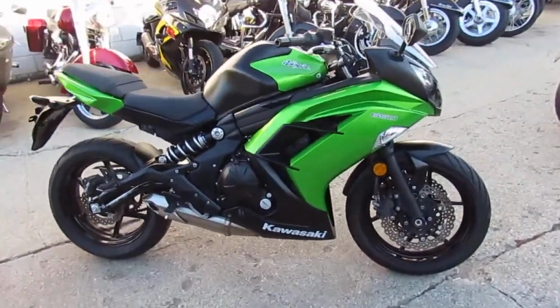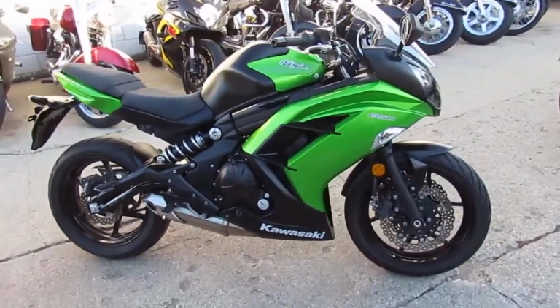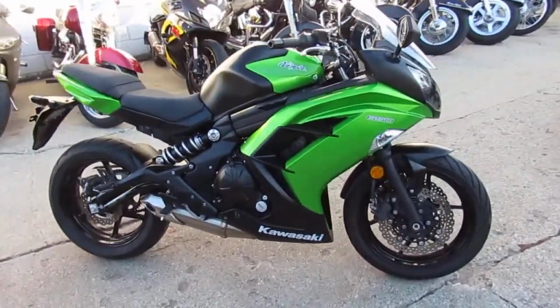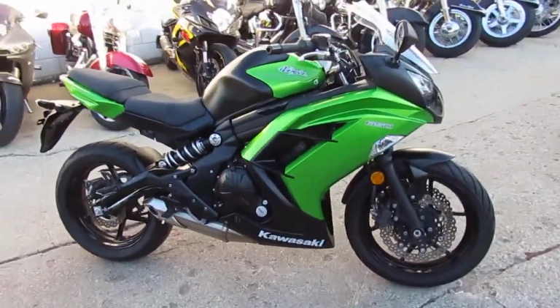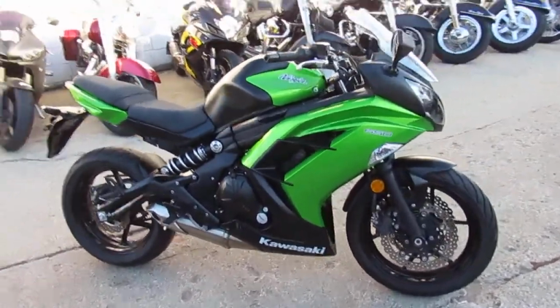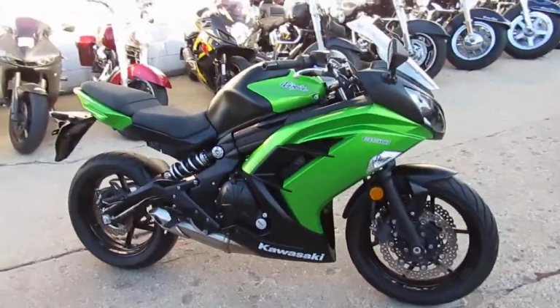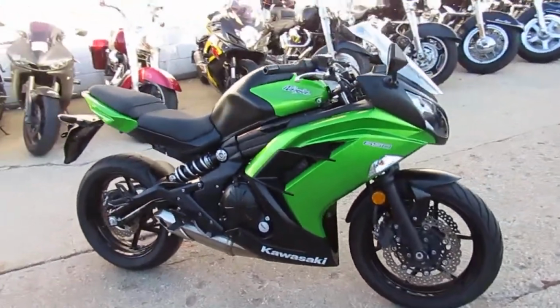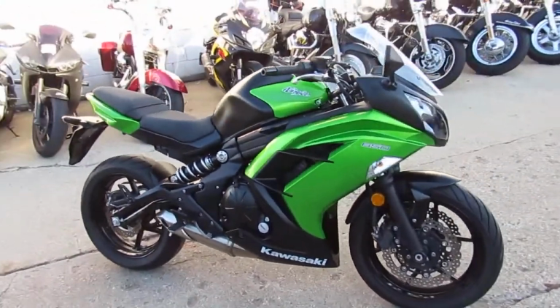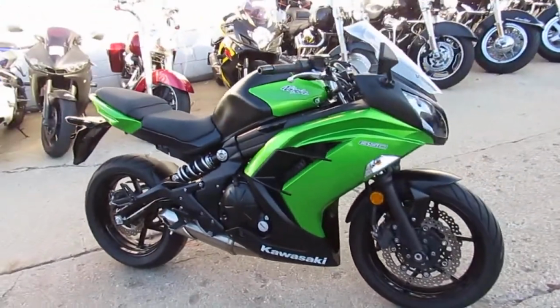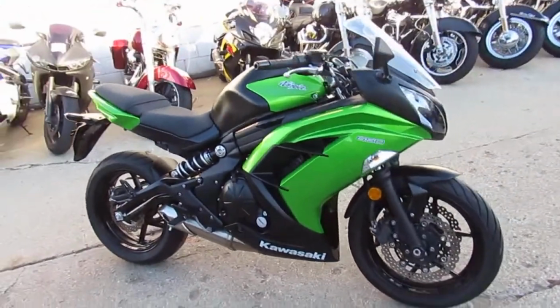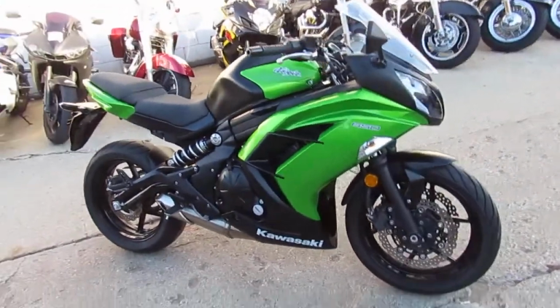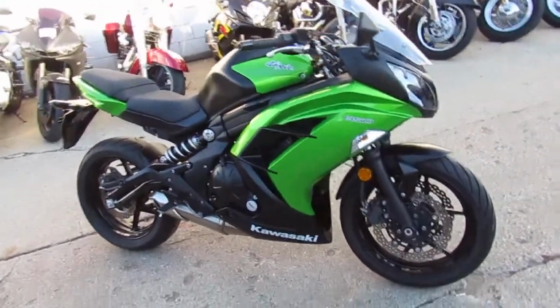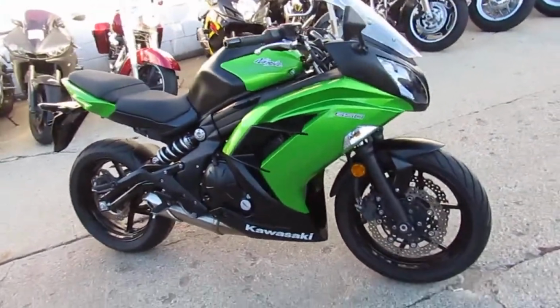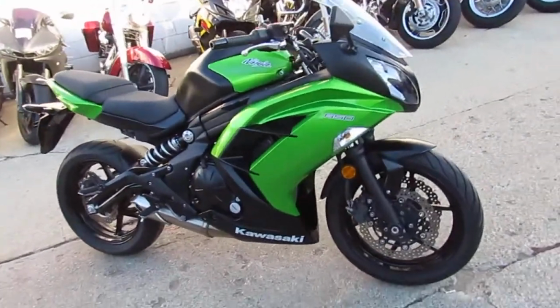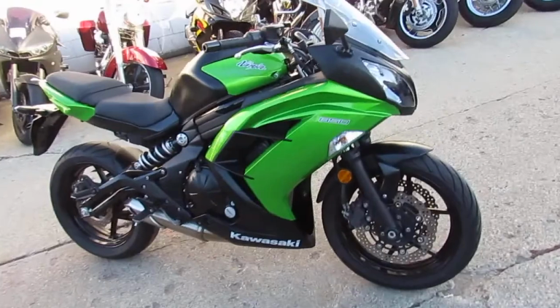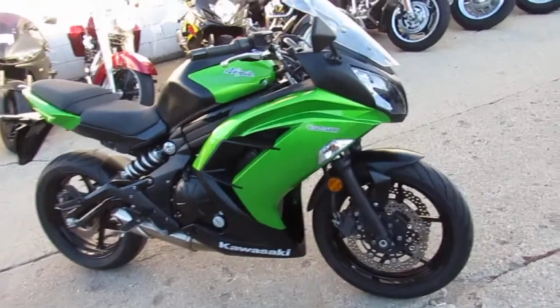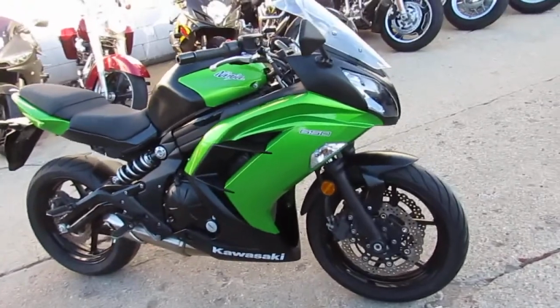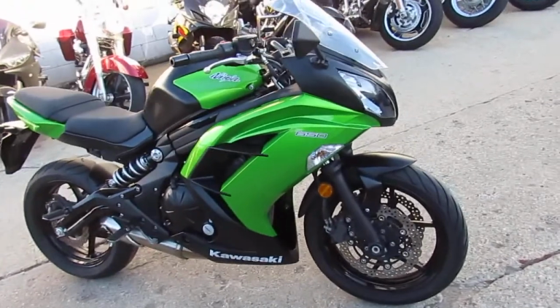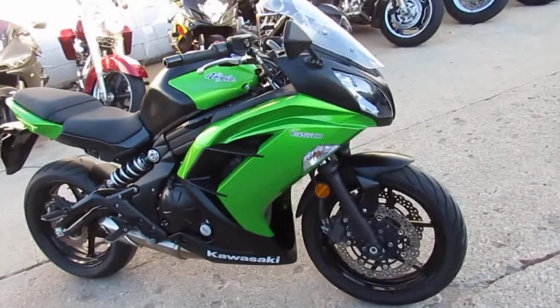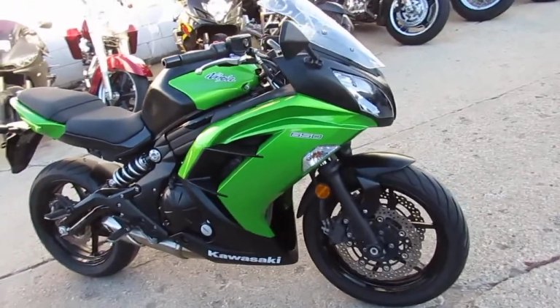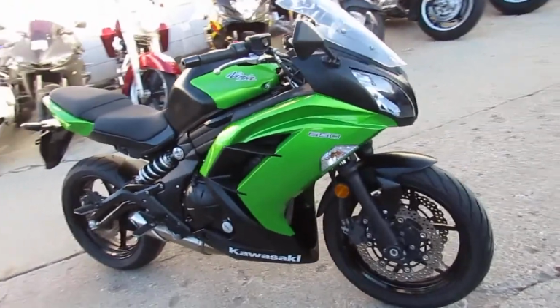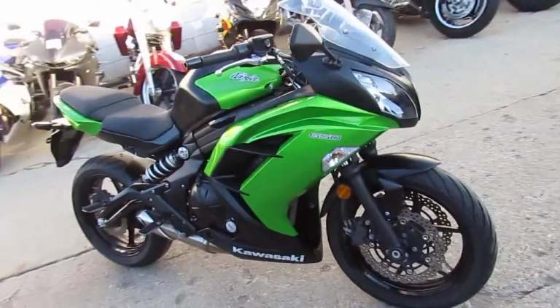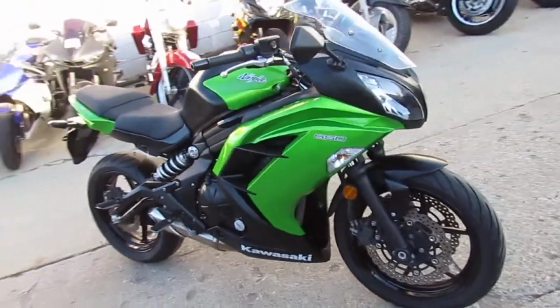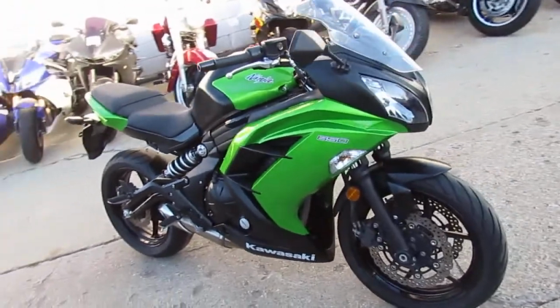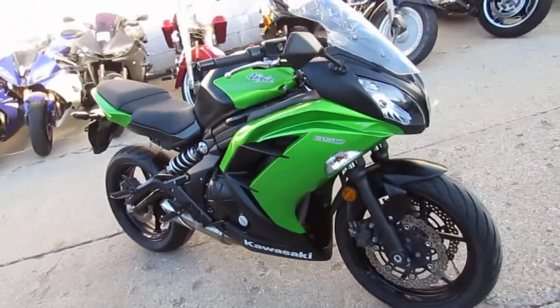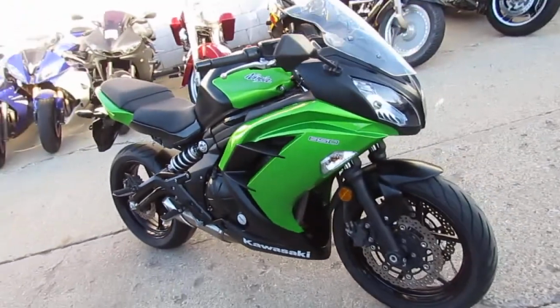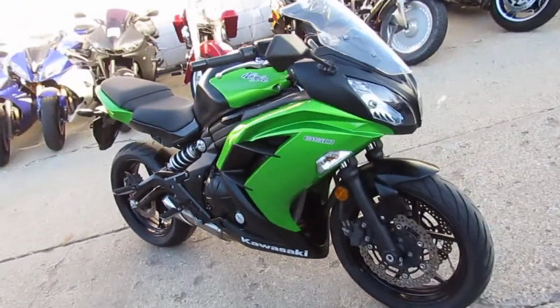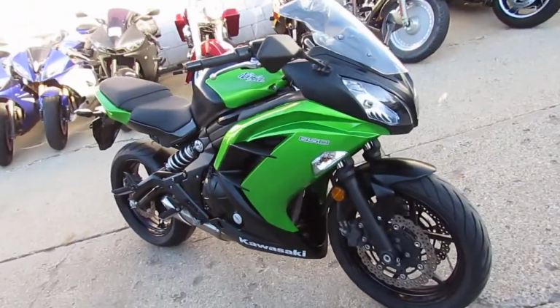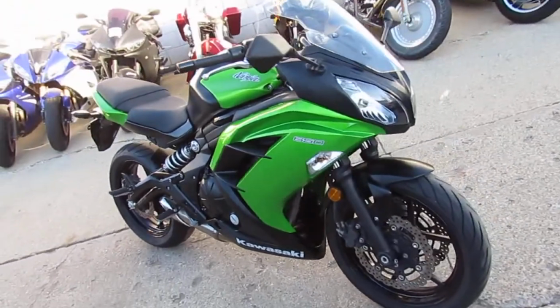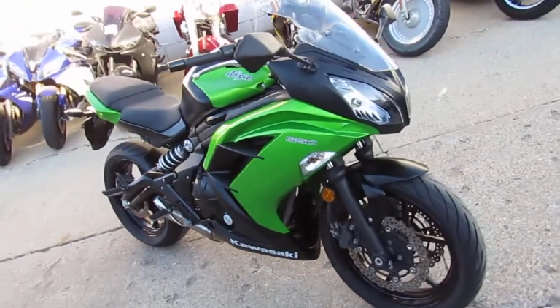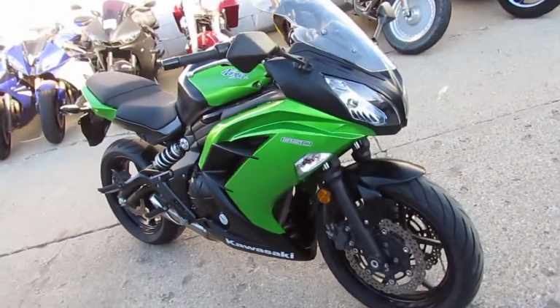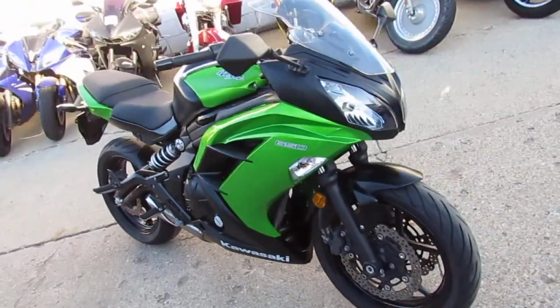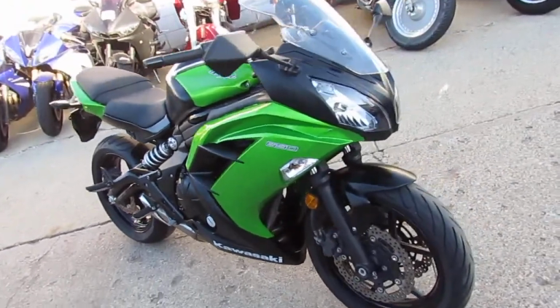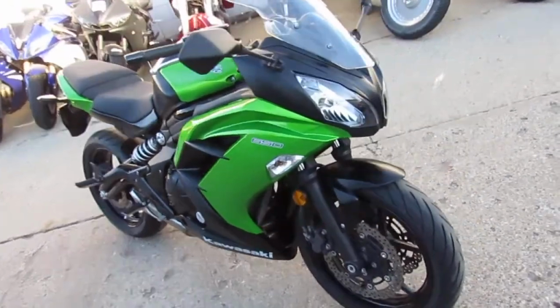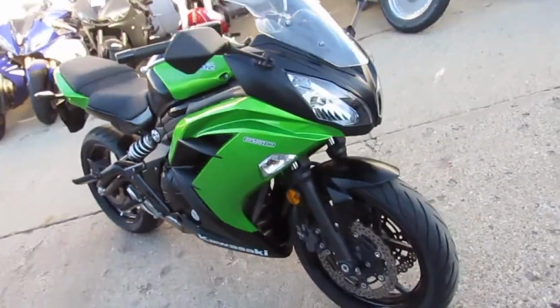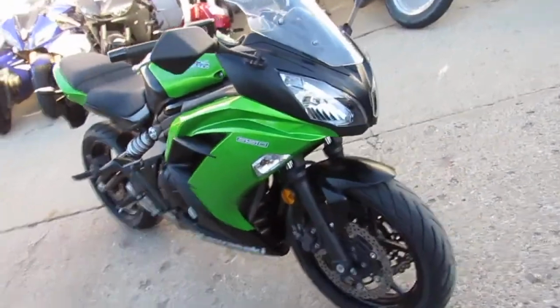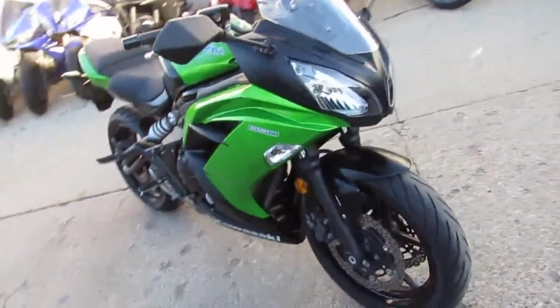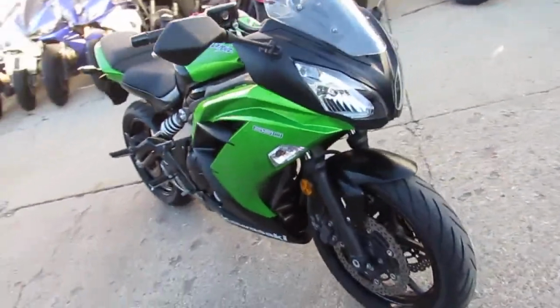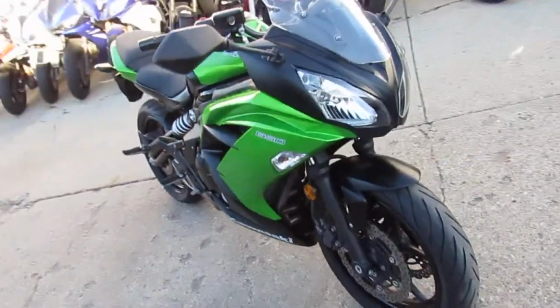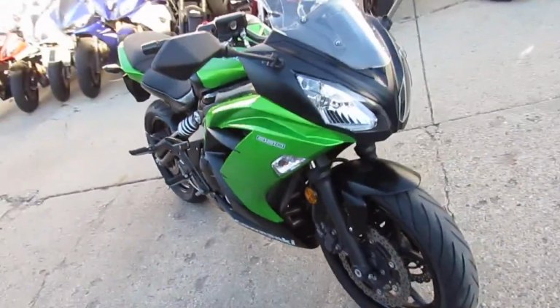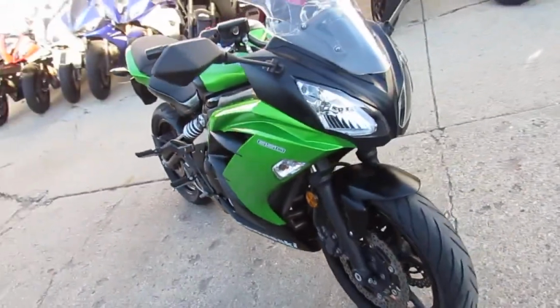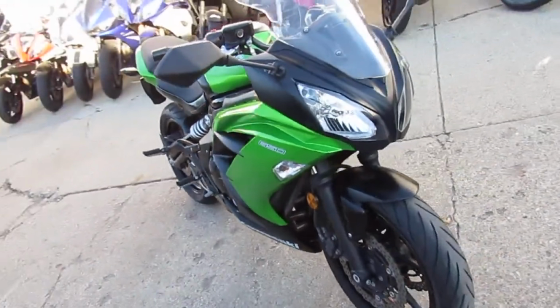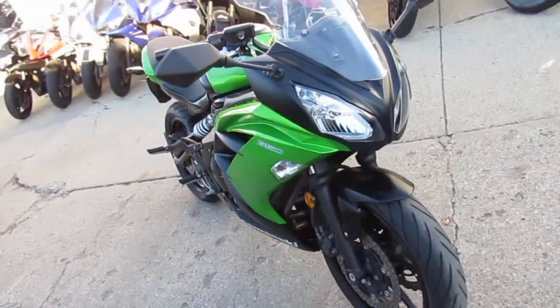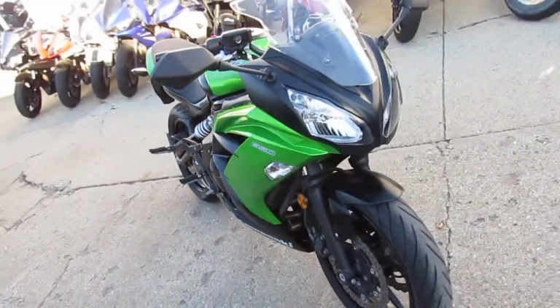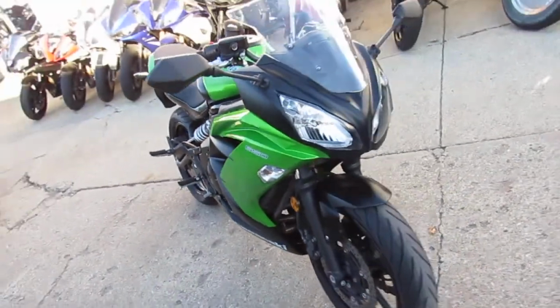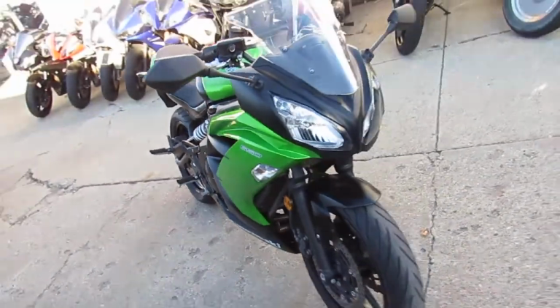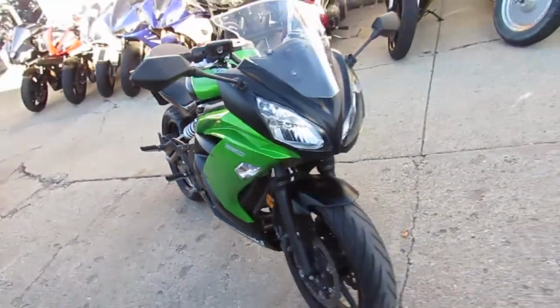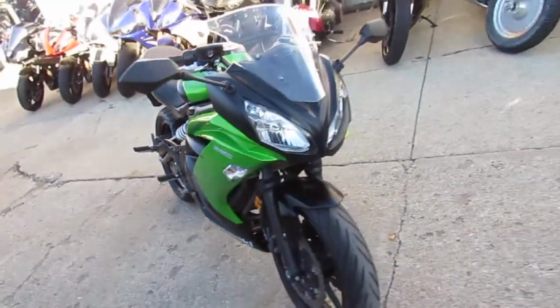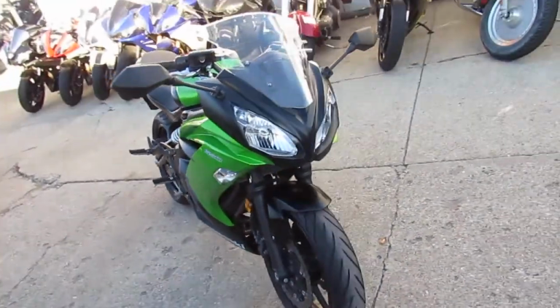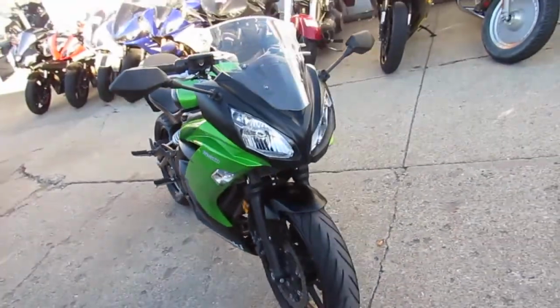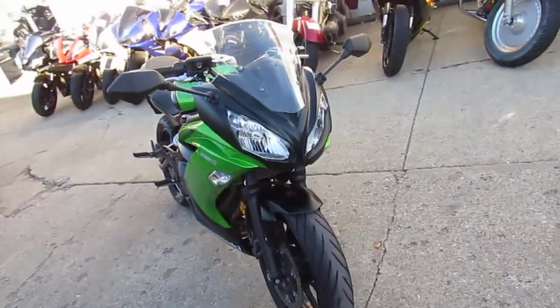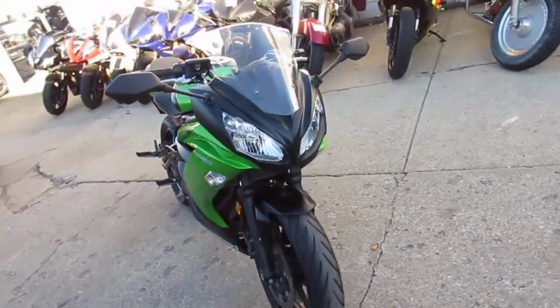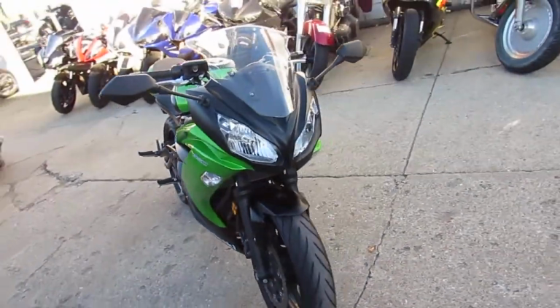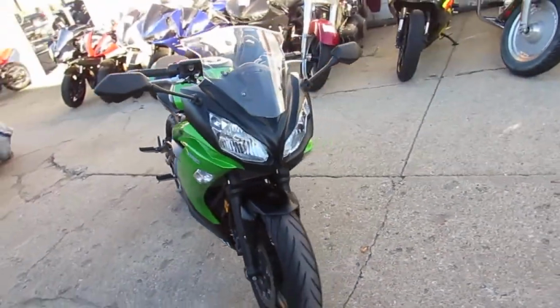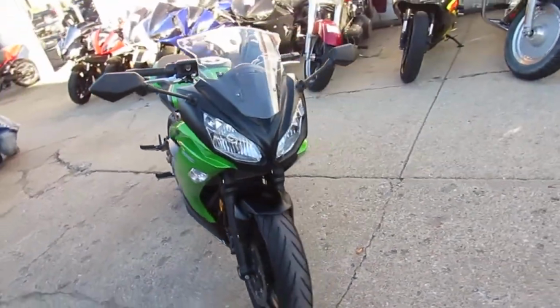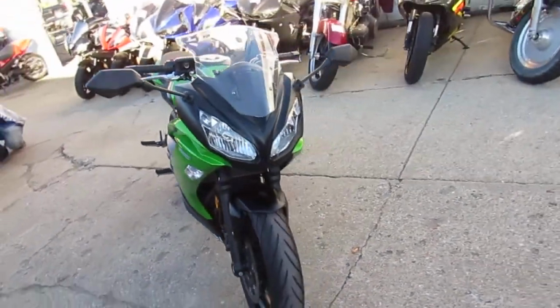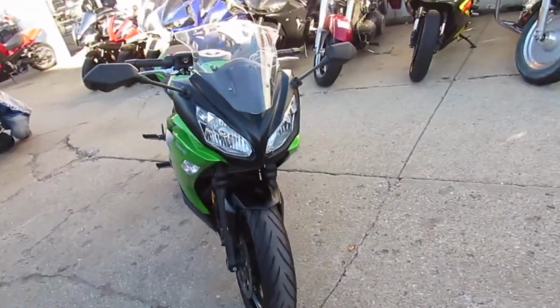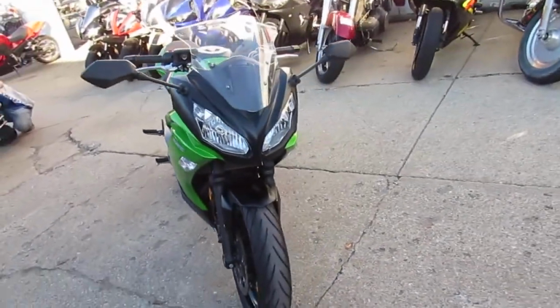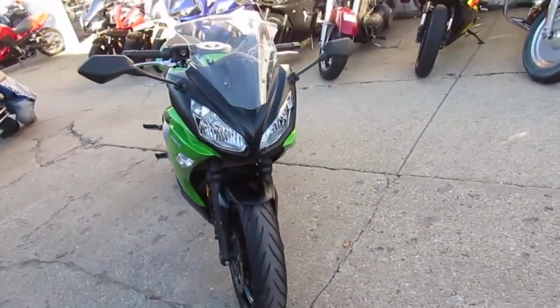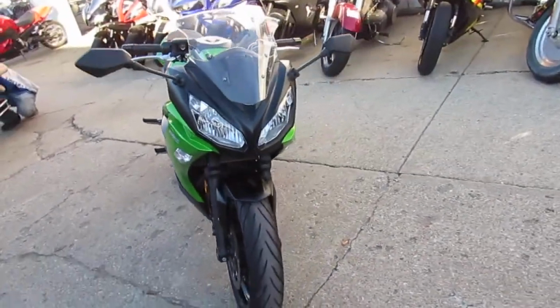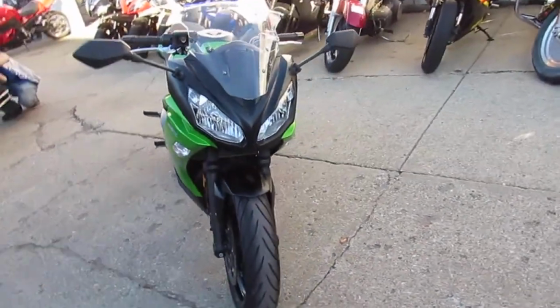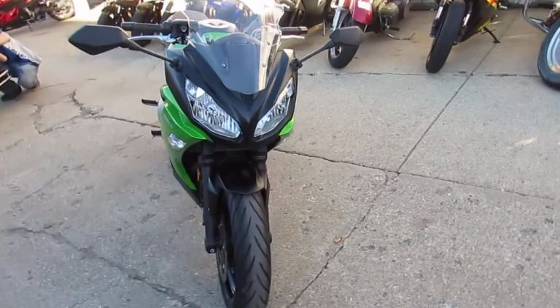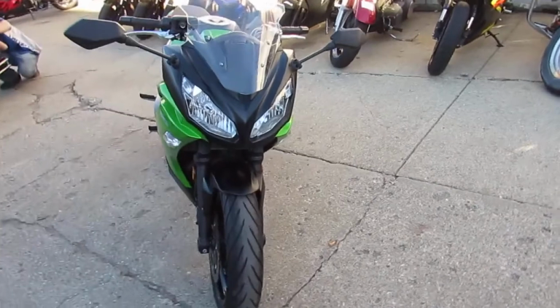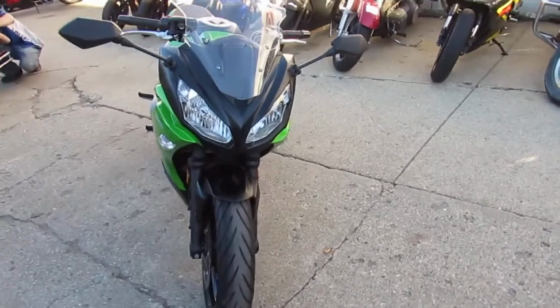Why buy new? Save big. Only $5,400 or $149 a month. We have guaranteed financing for everyone, and we've got lease programs.